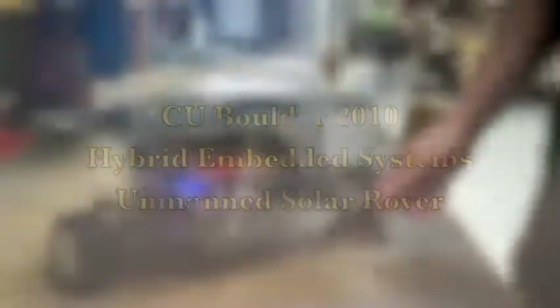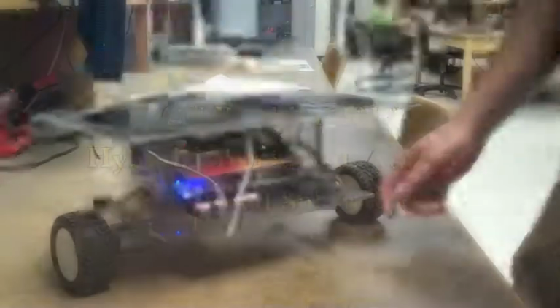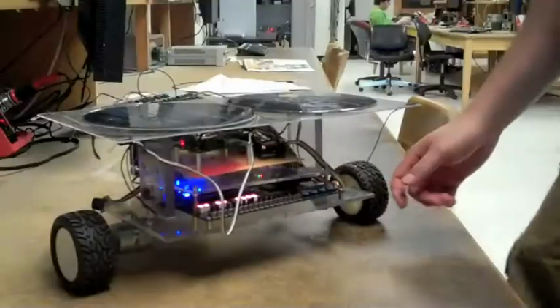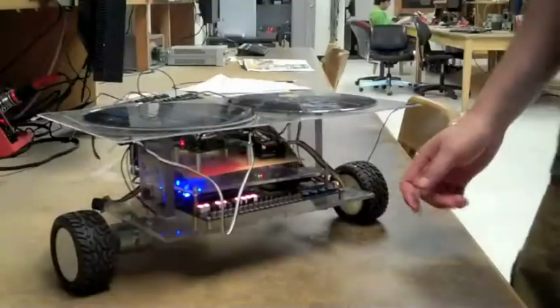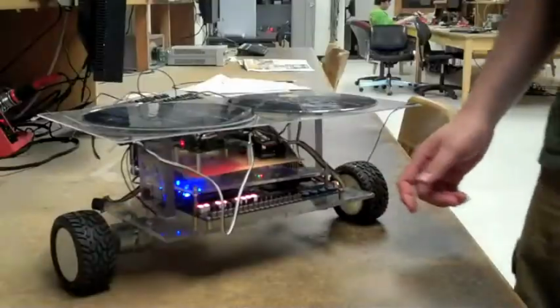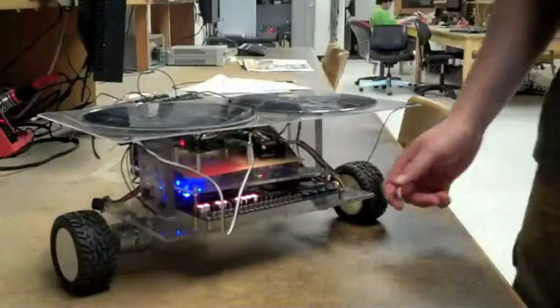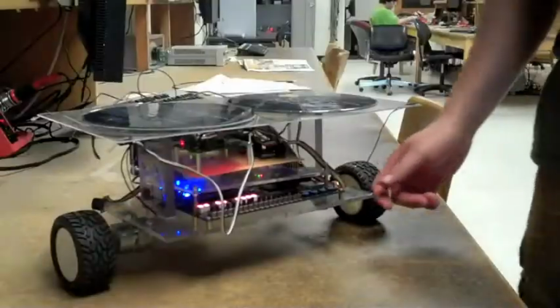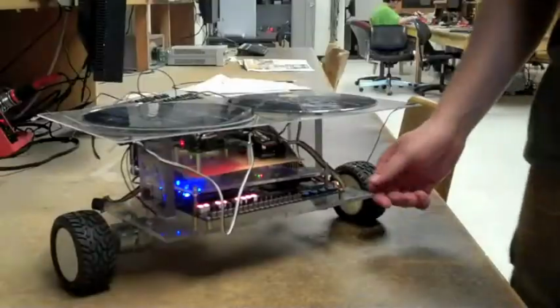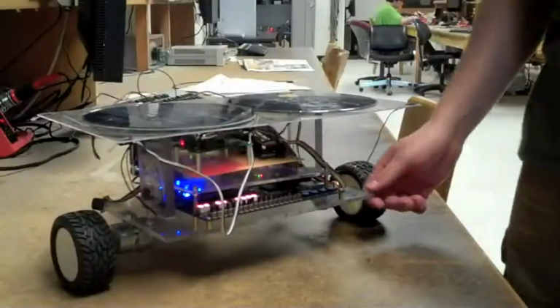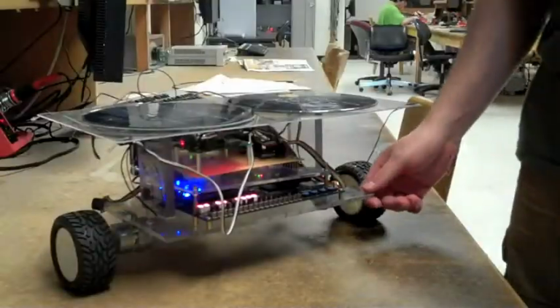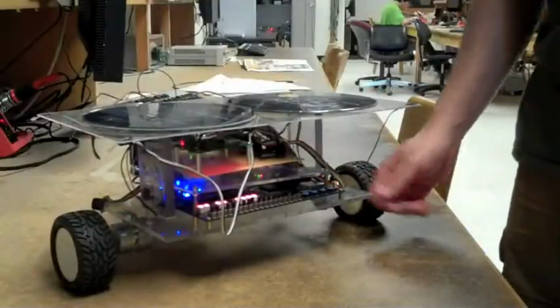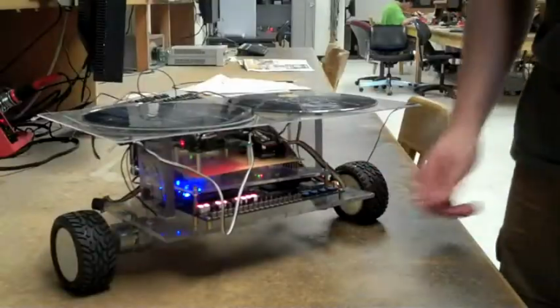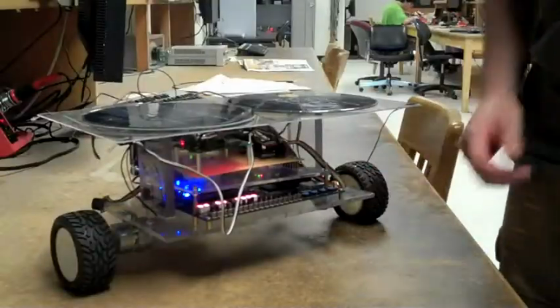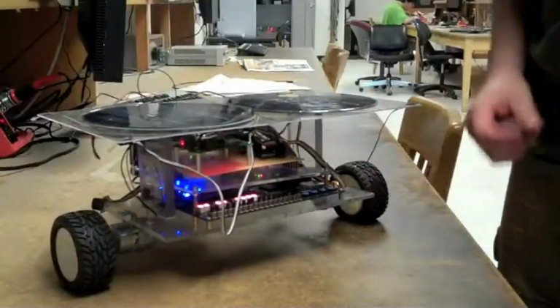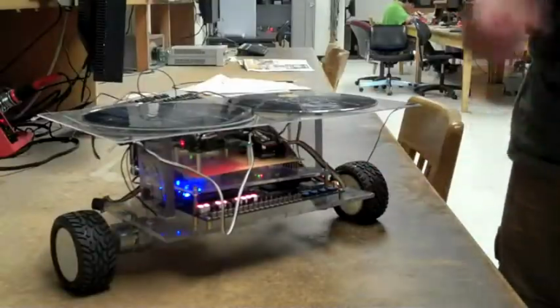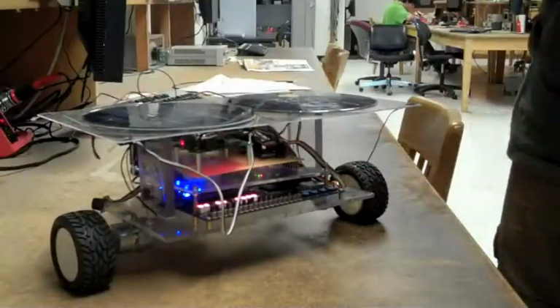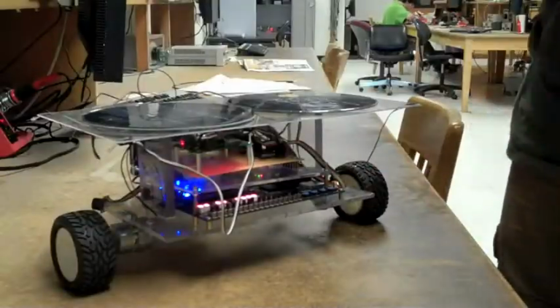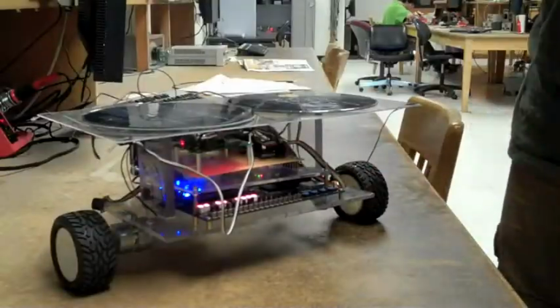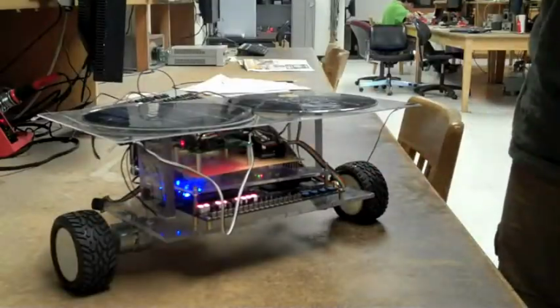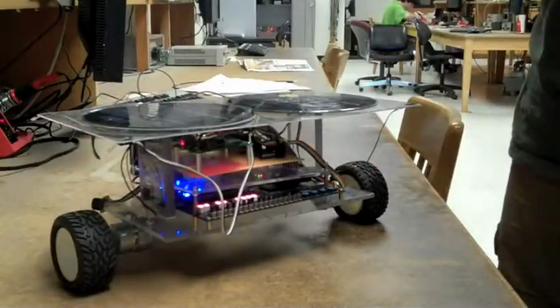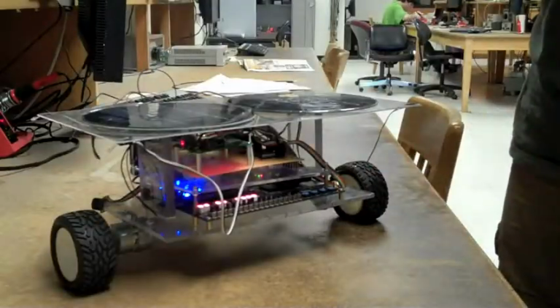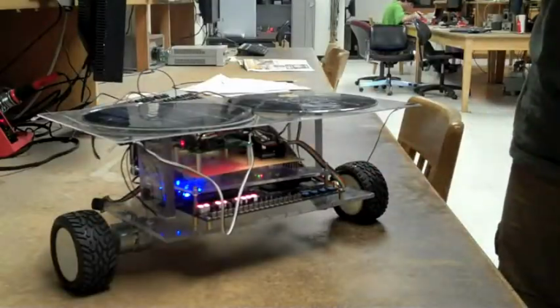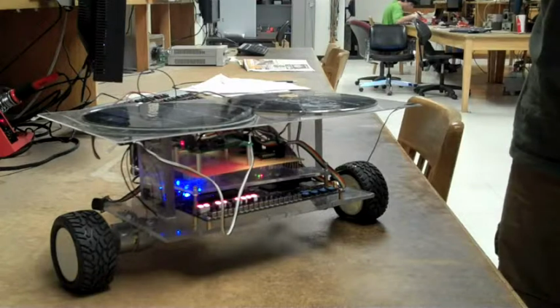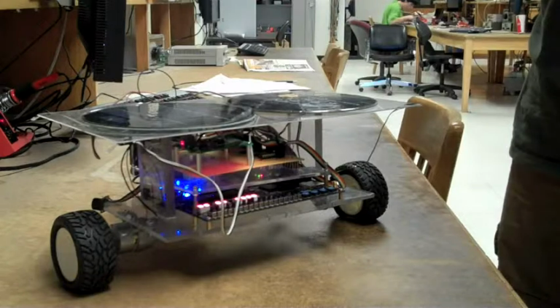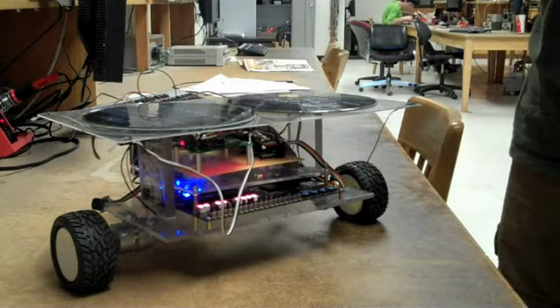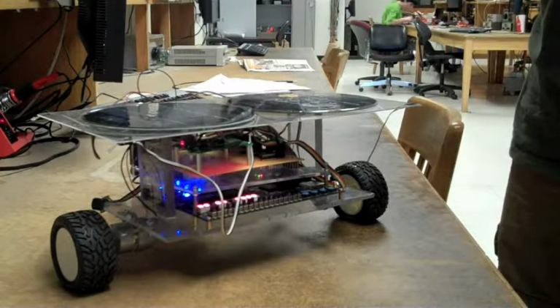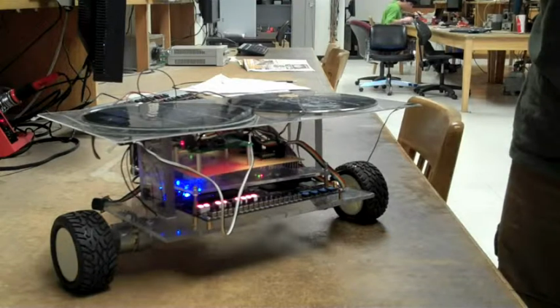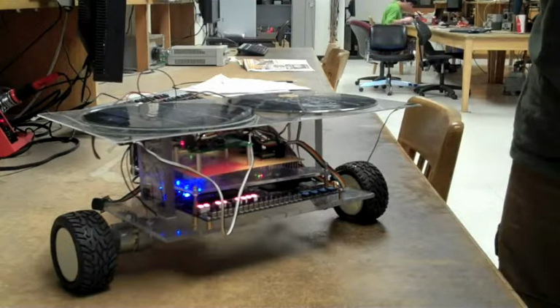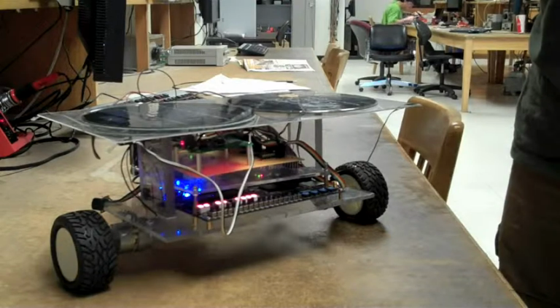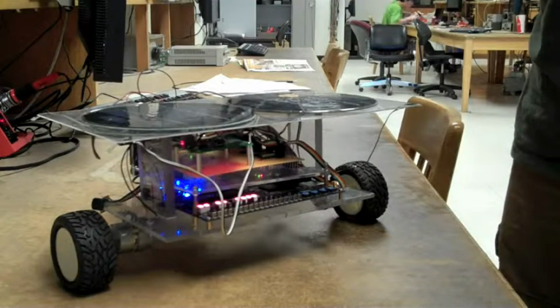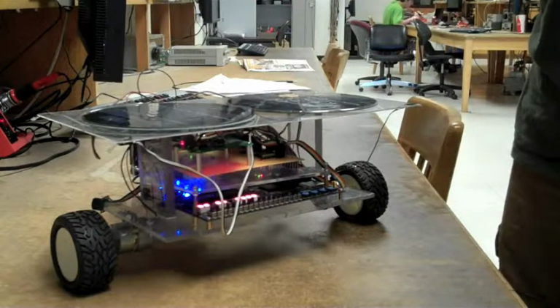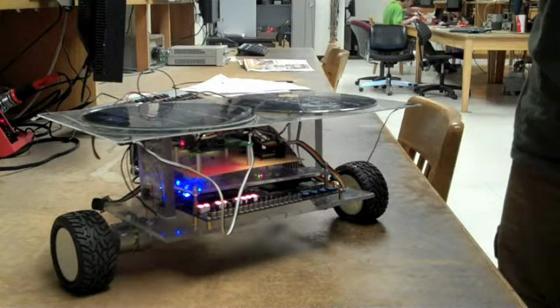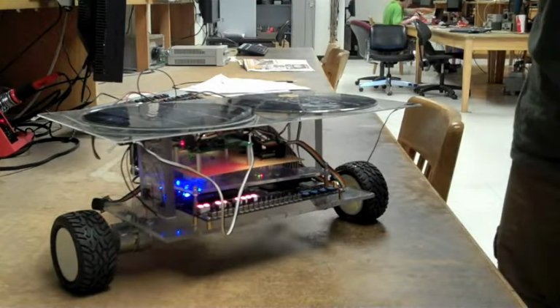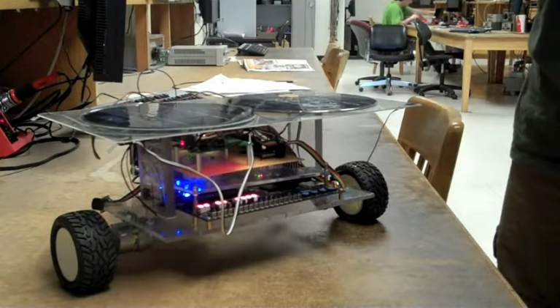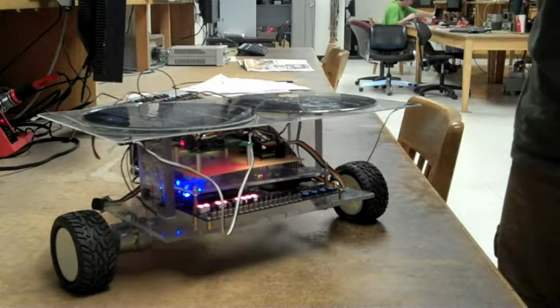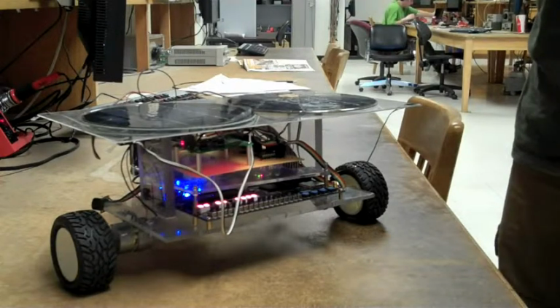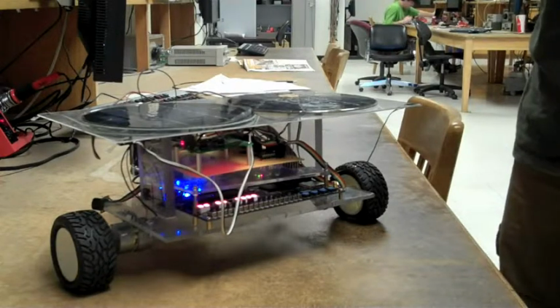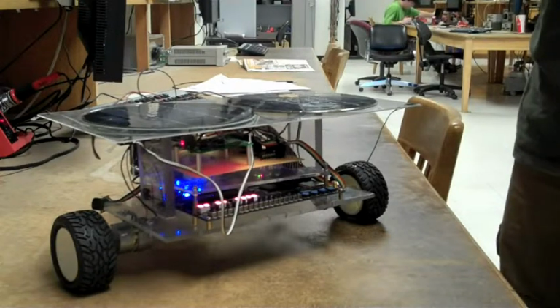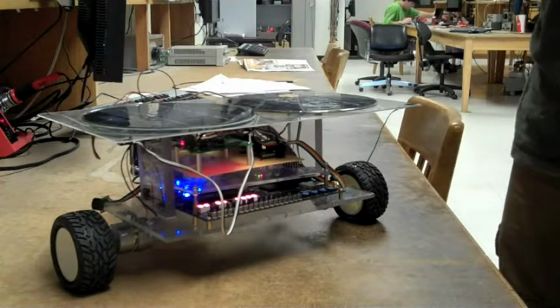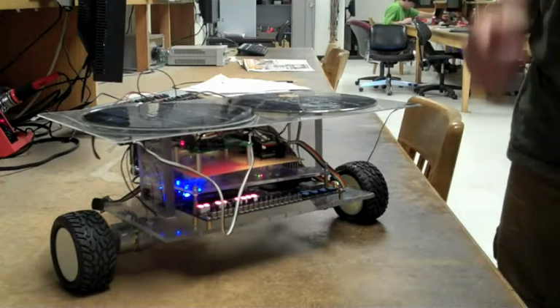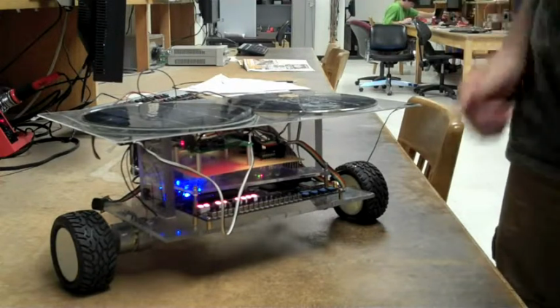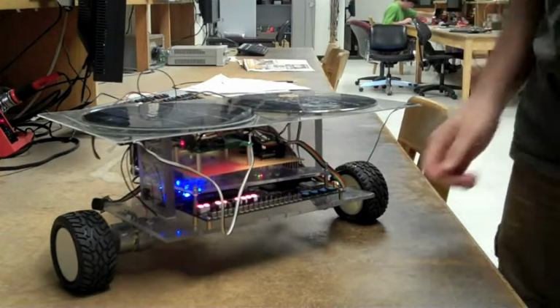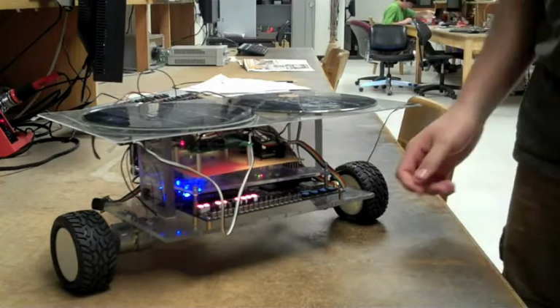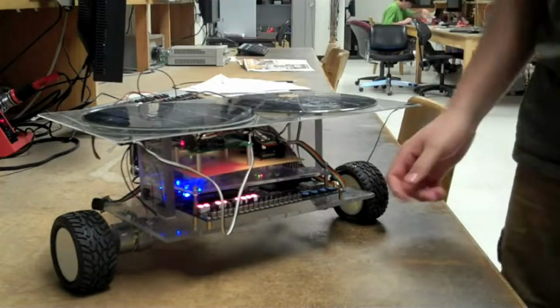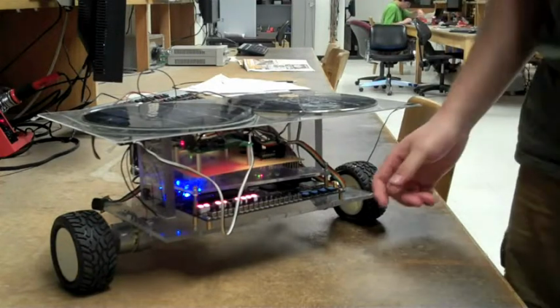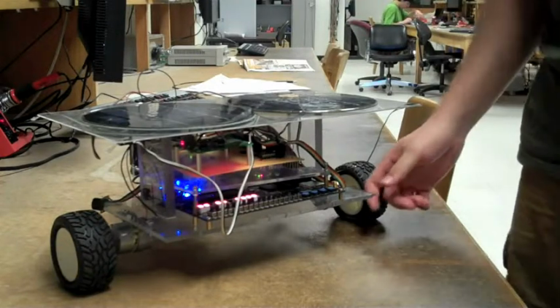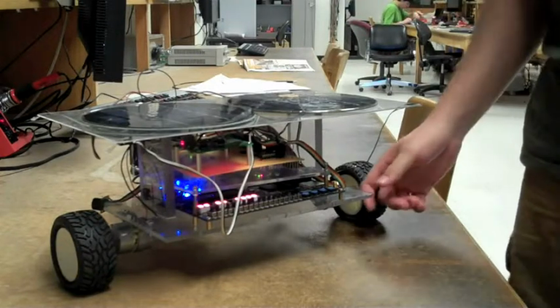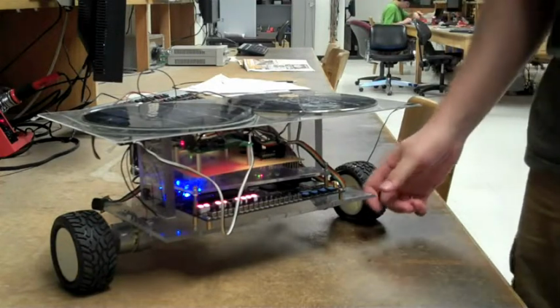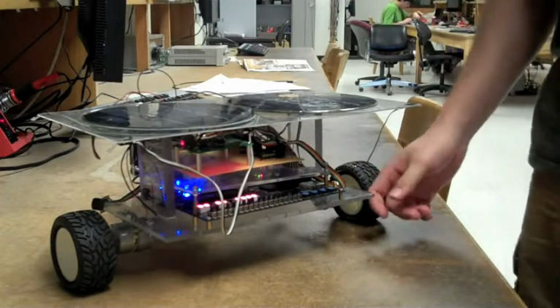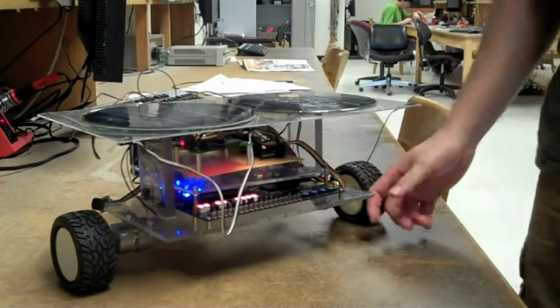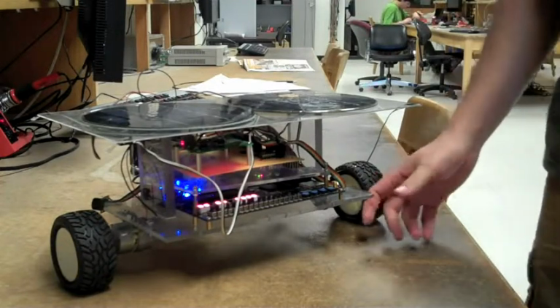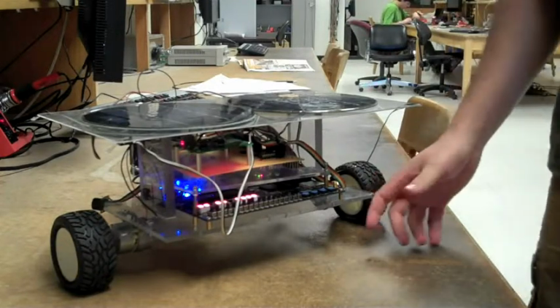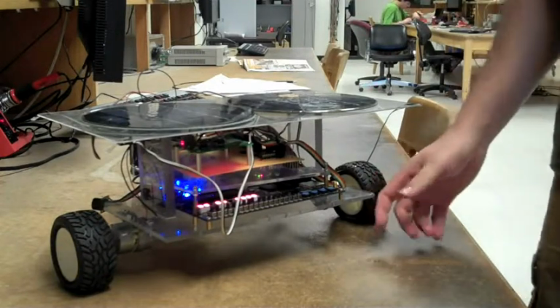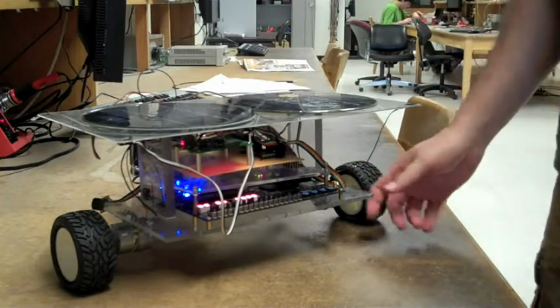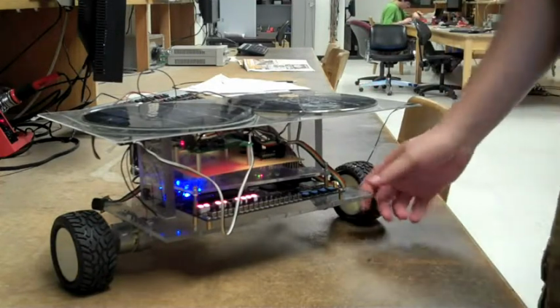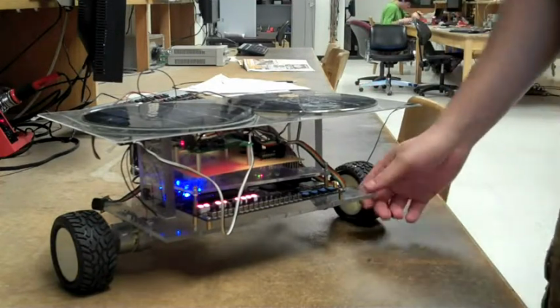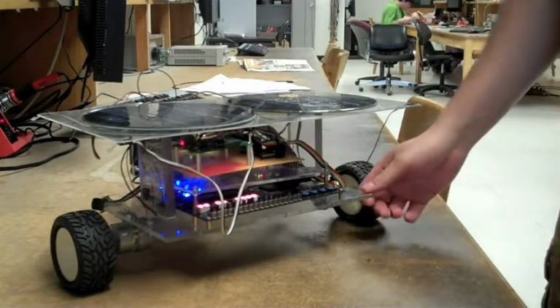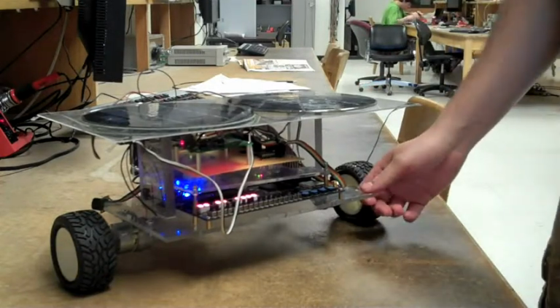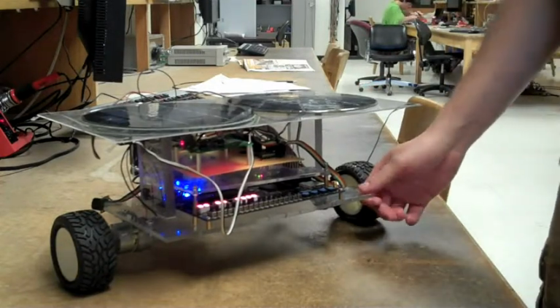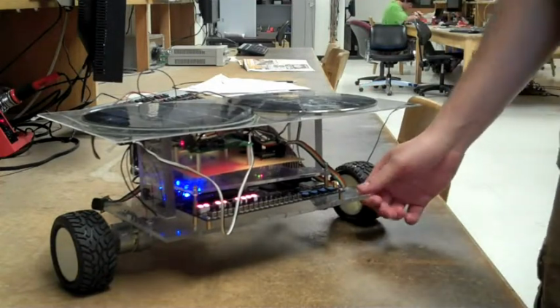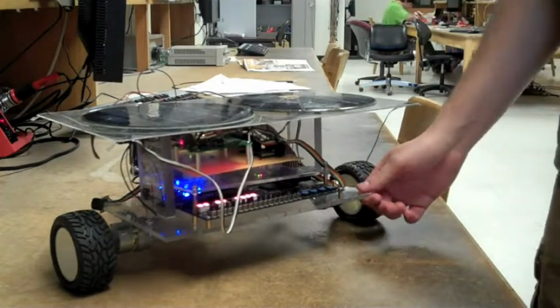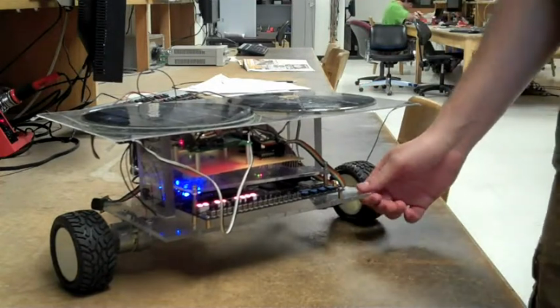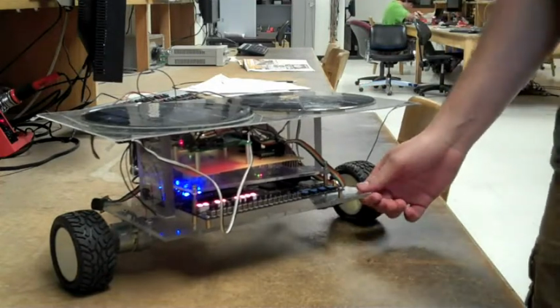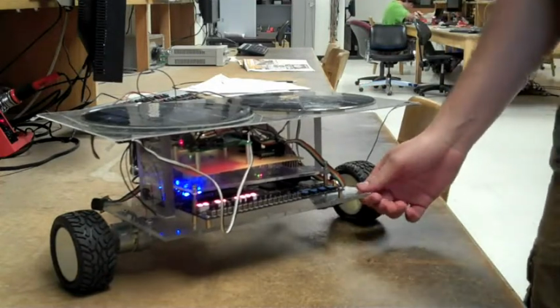This is our final project for Hybrid Embedded Systems at the University of Colorado at Boulder, under Dr. Newman. It's a solar rover.